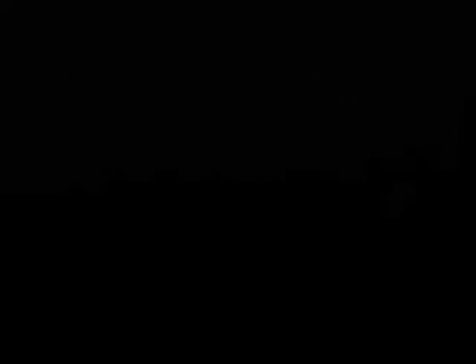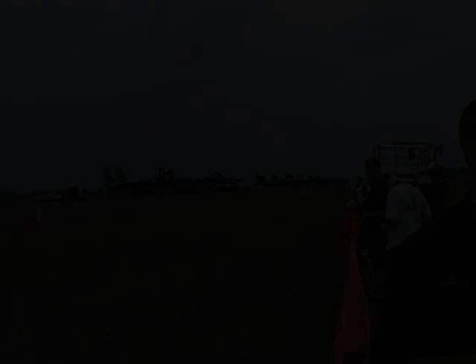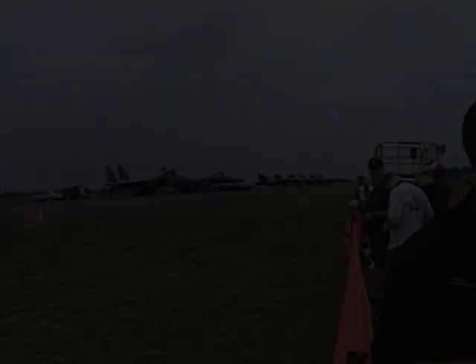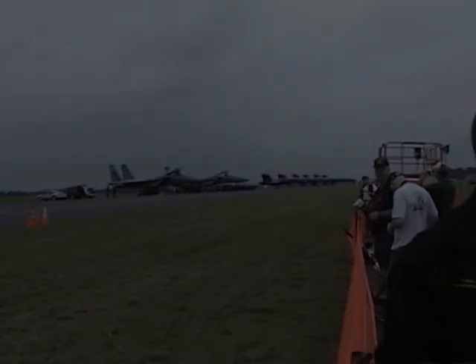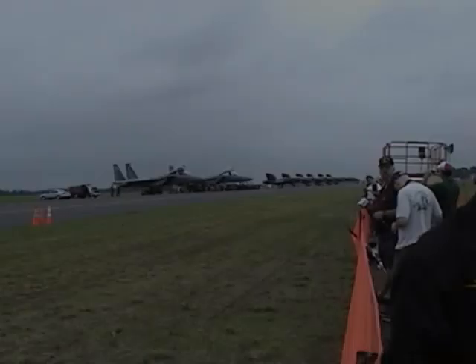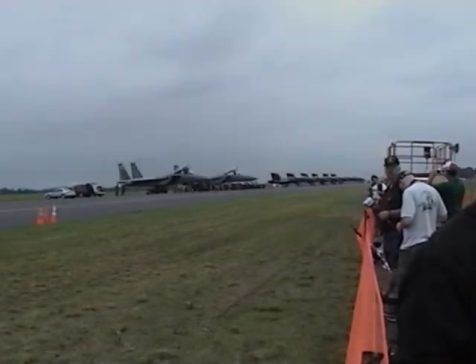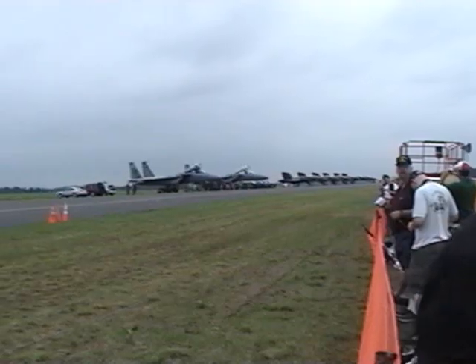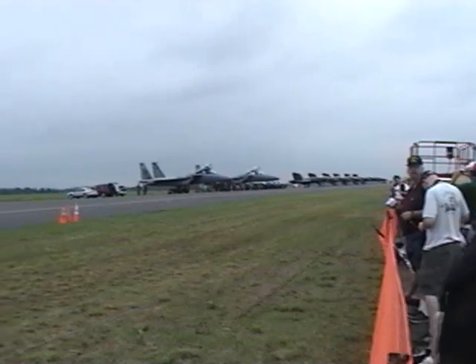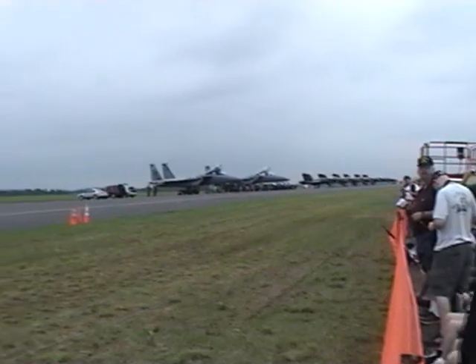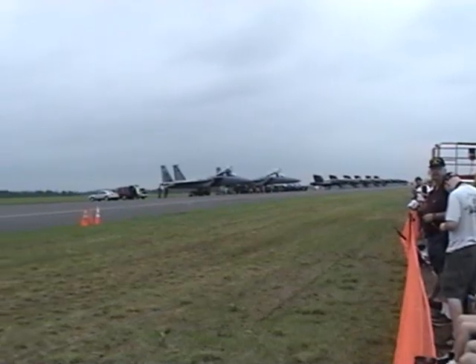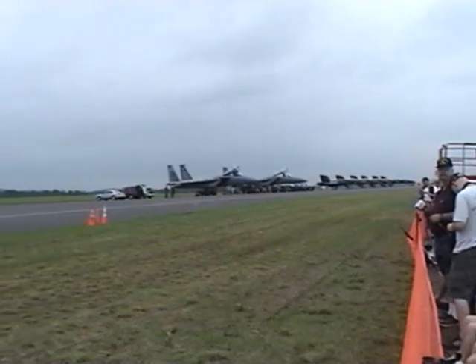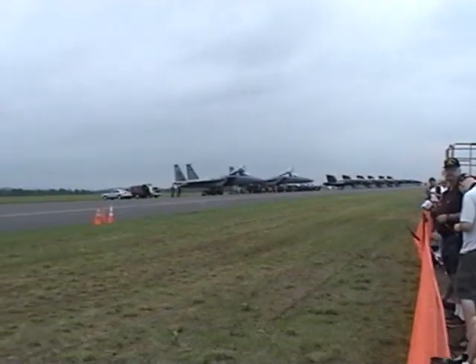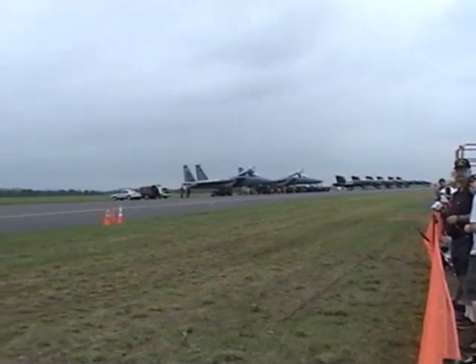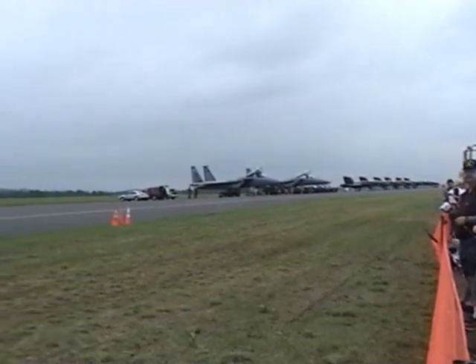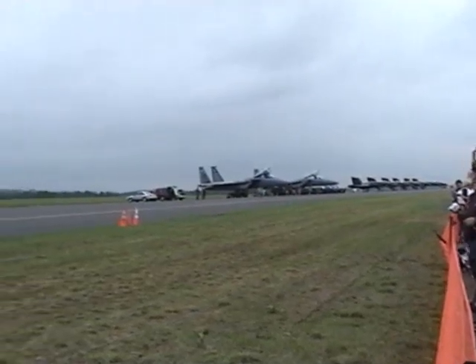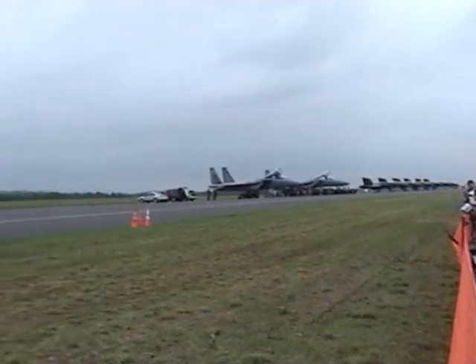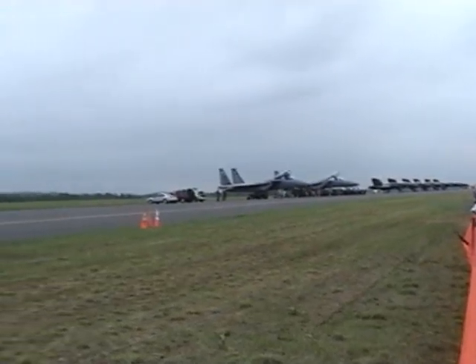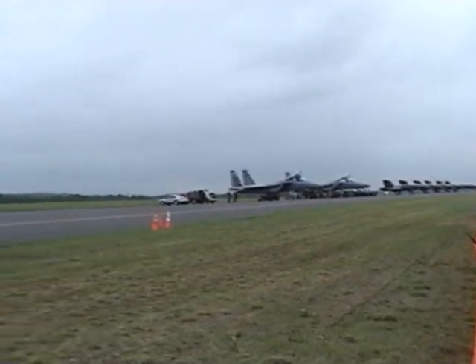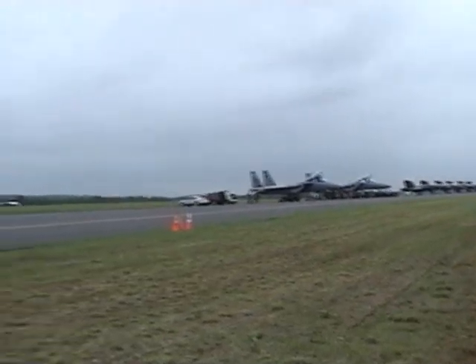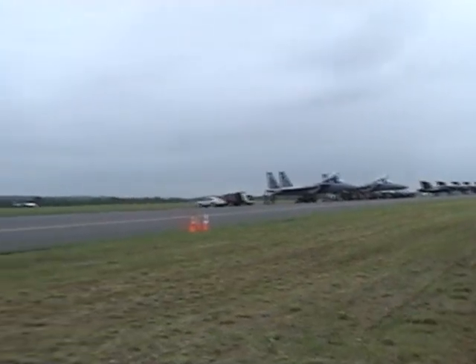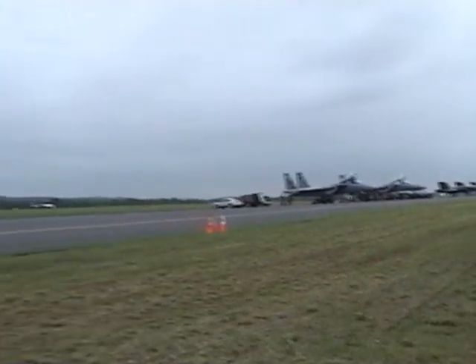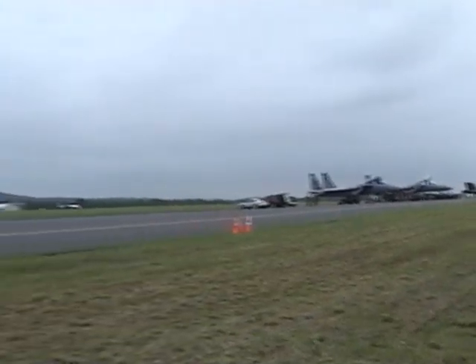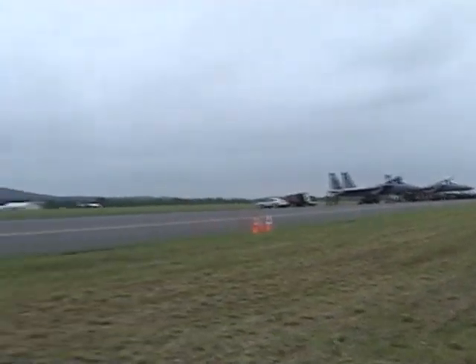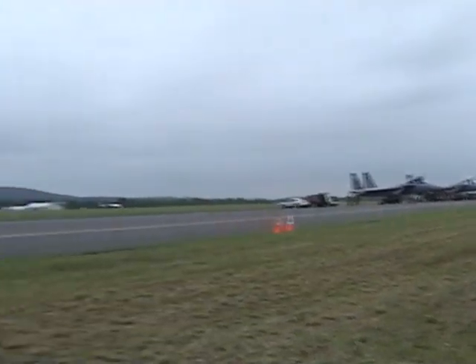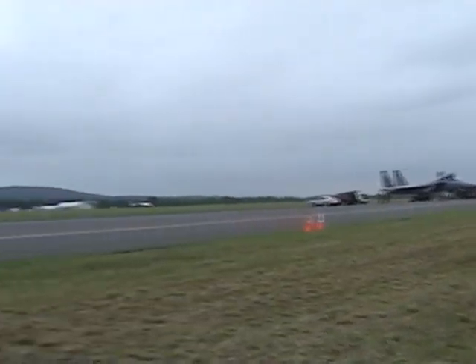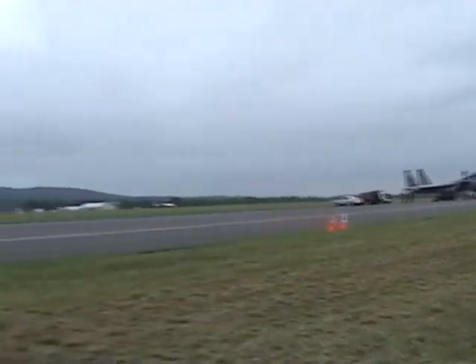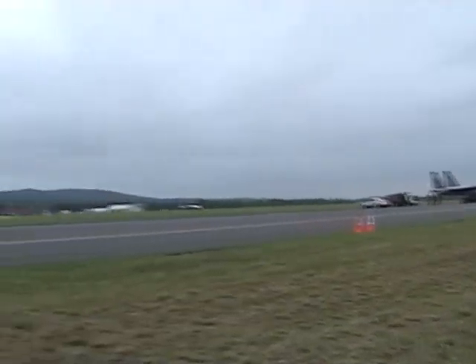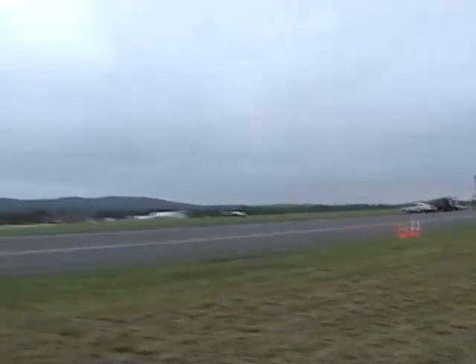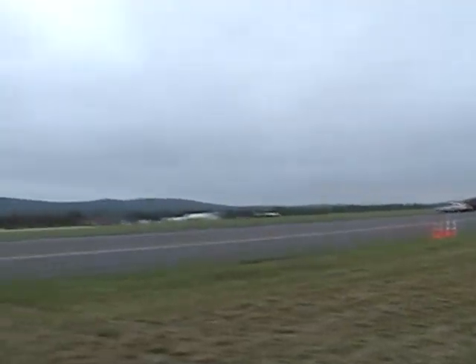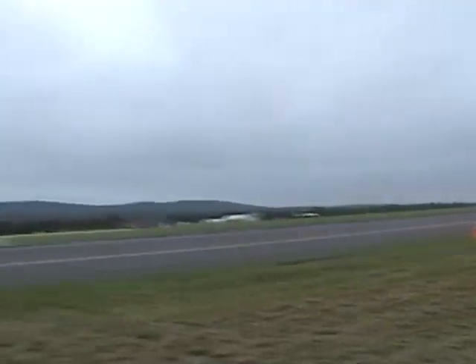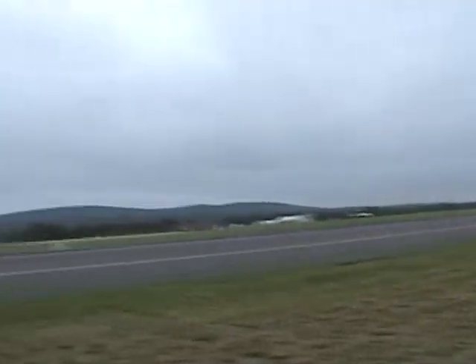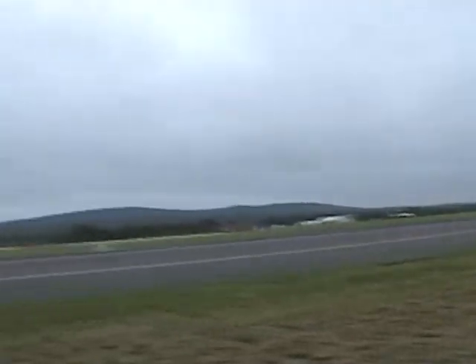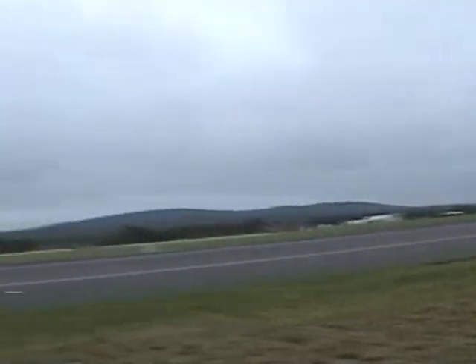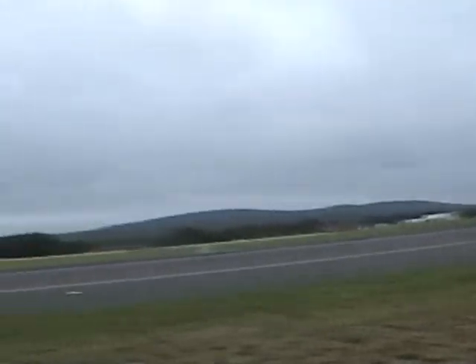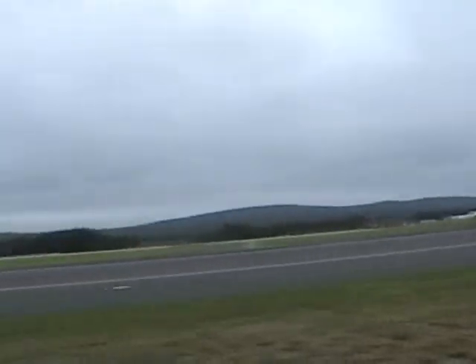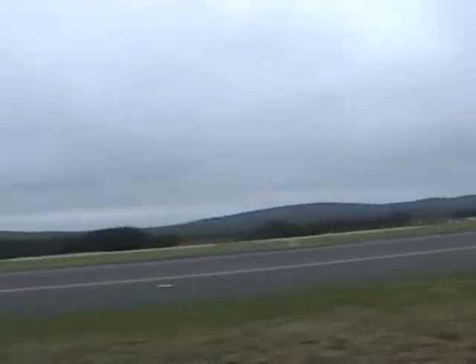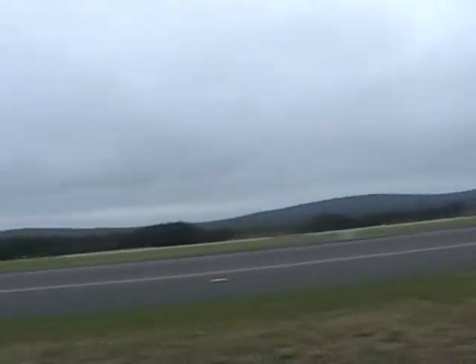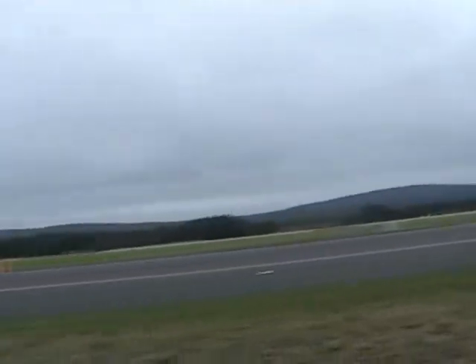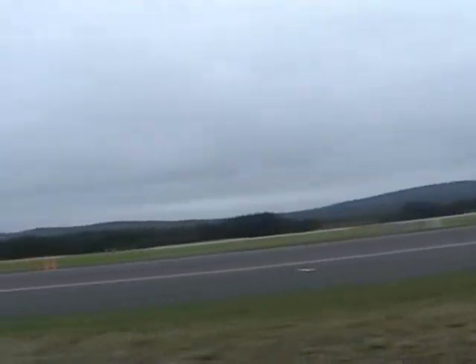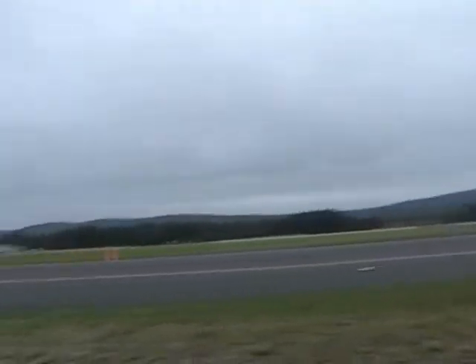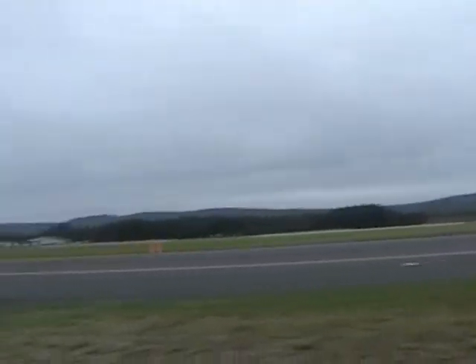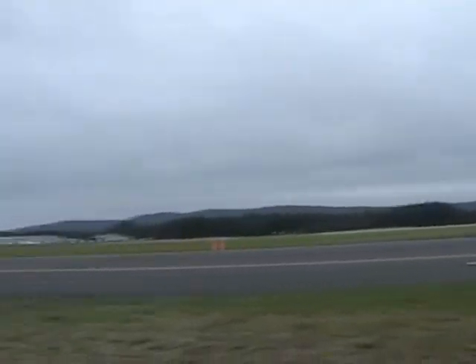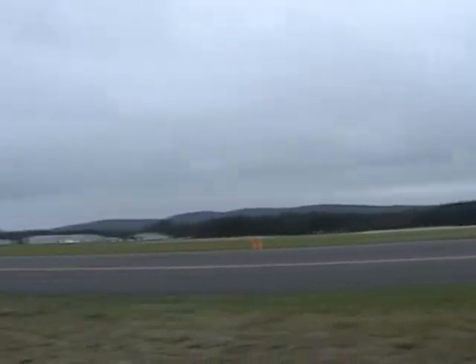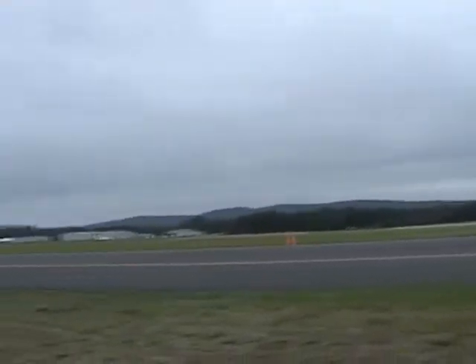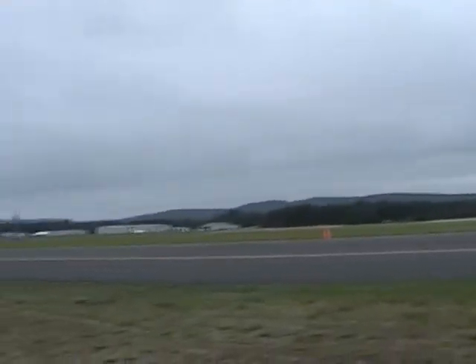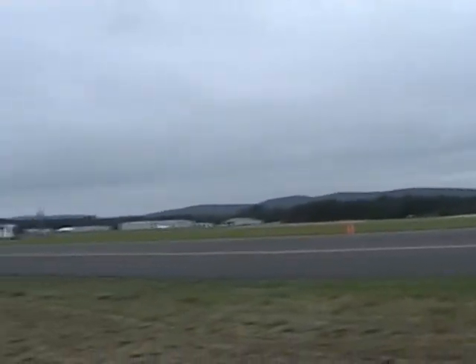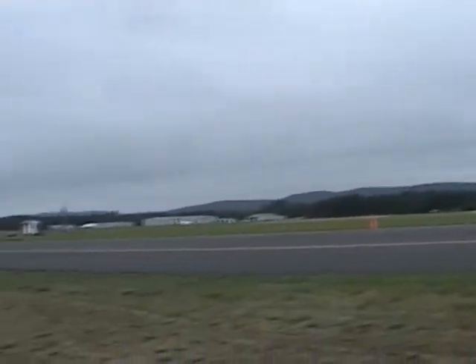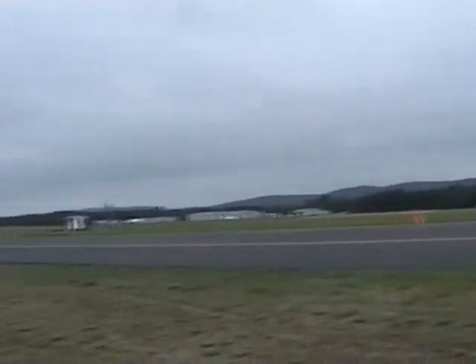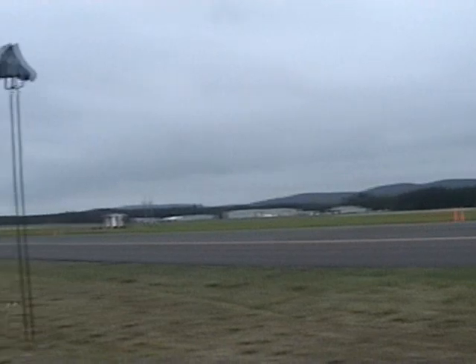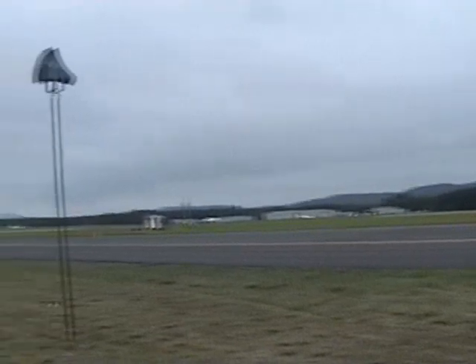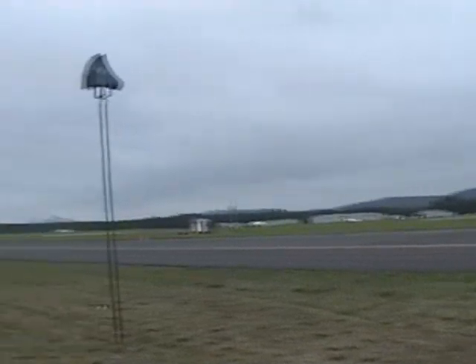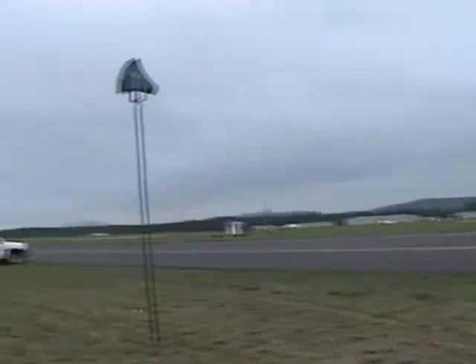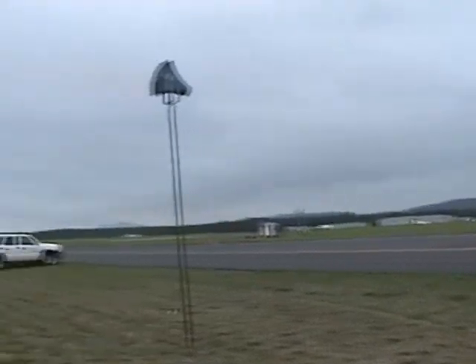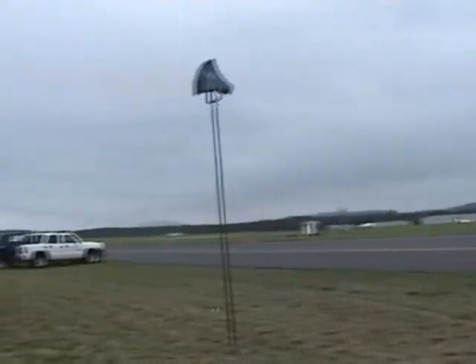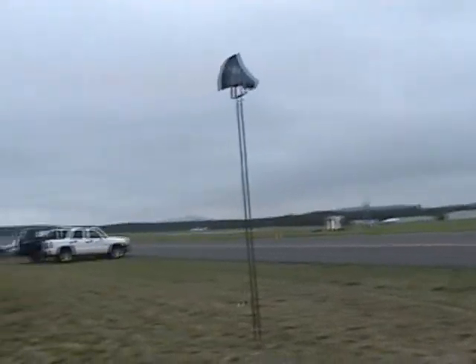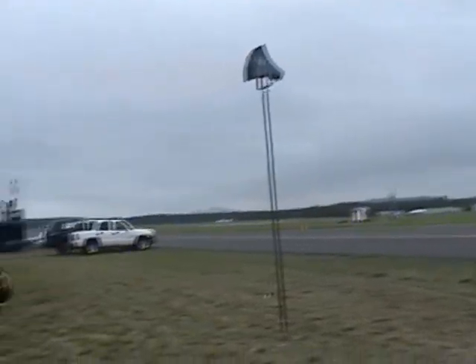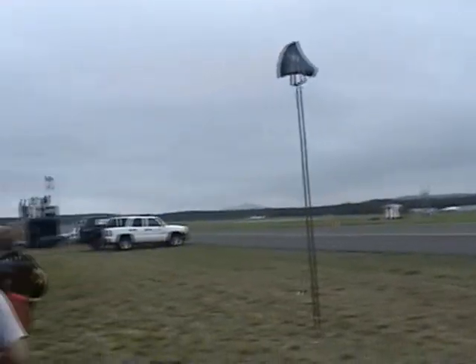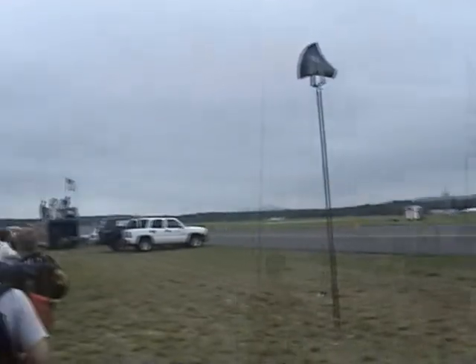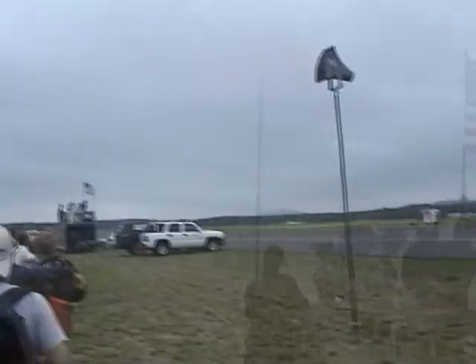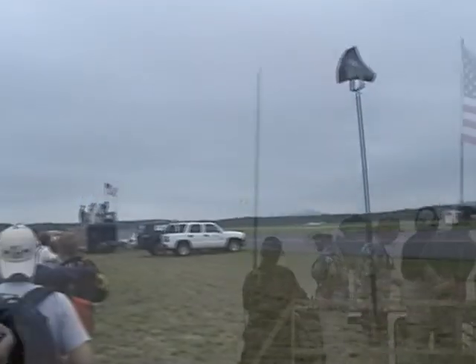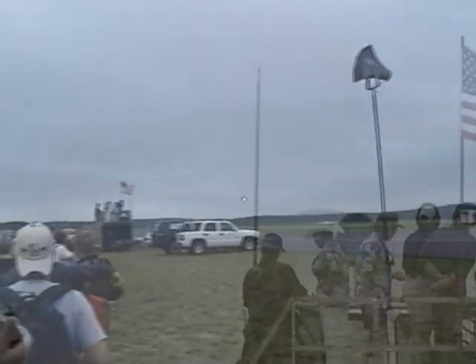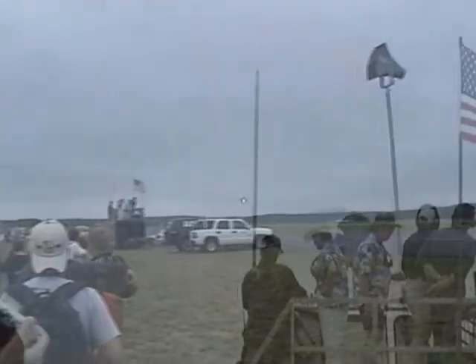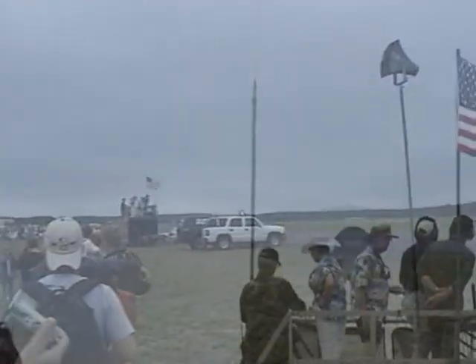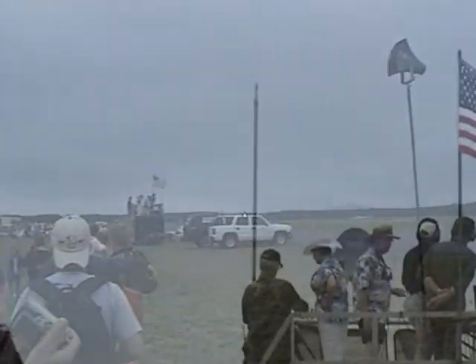A component of the combat forces committed to the global war on terrorism, flying thousands of sorties in support of operations.